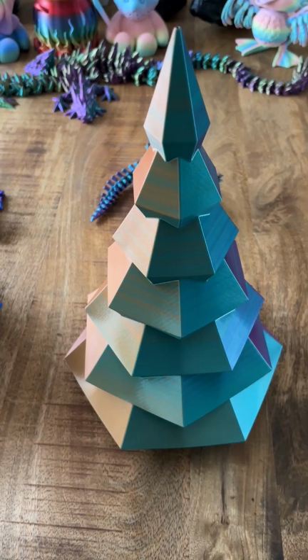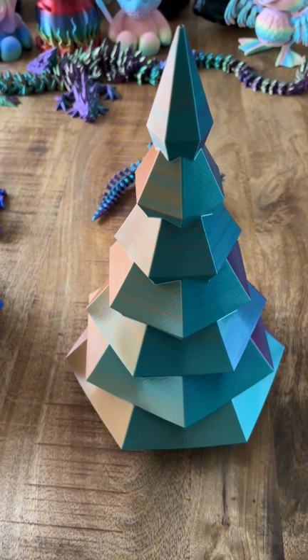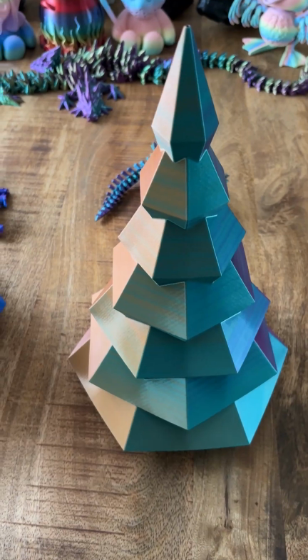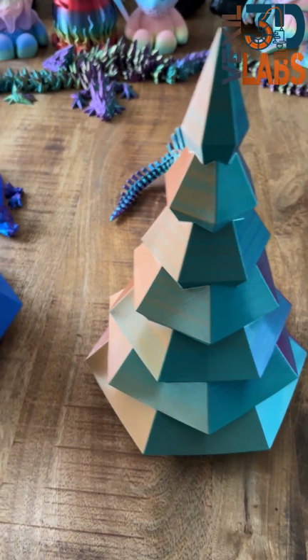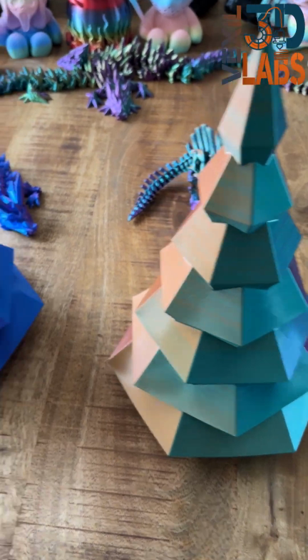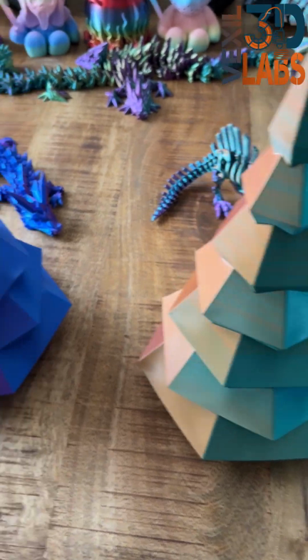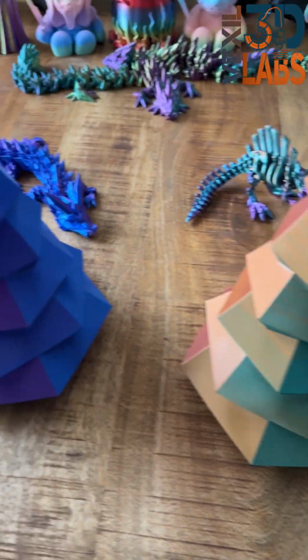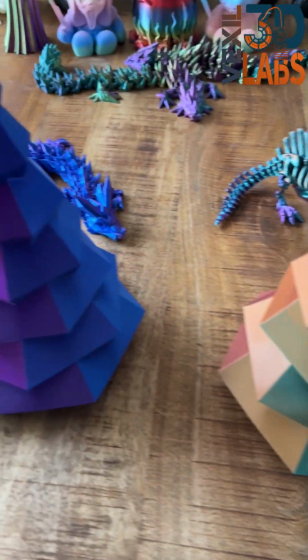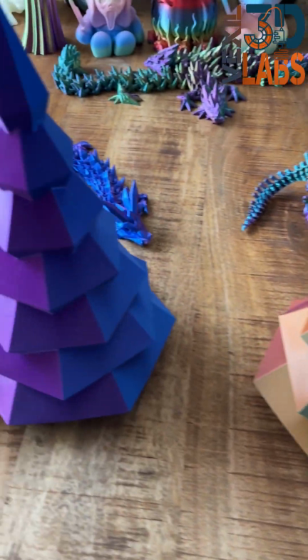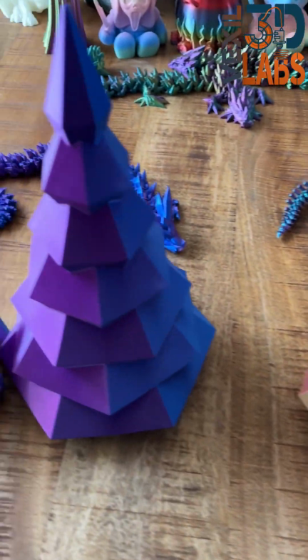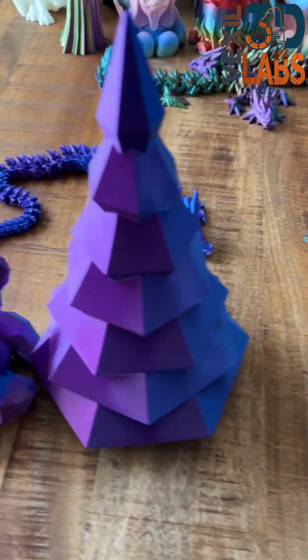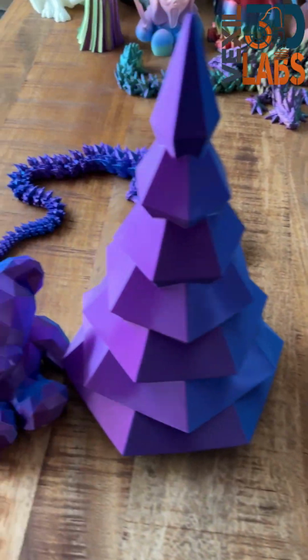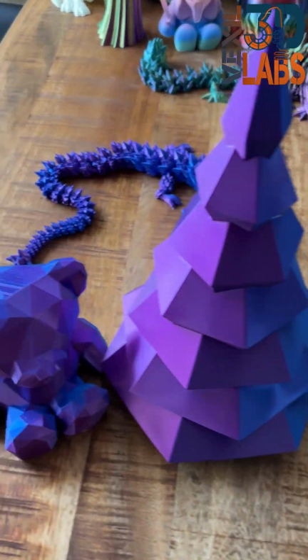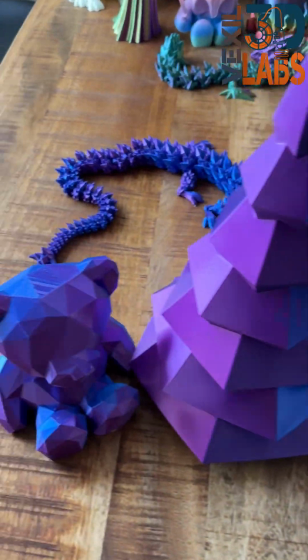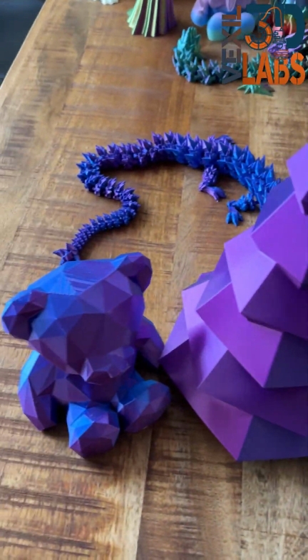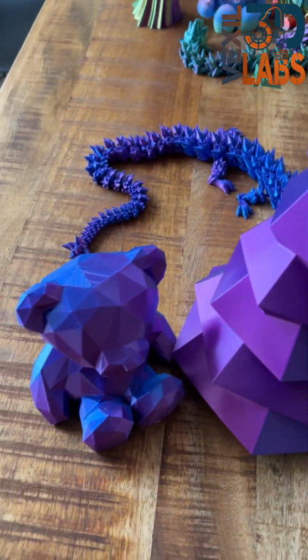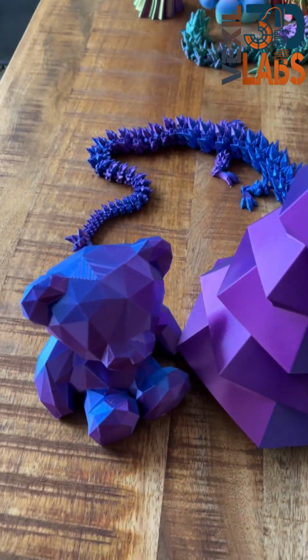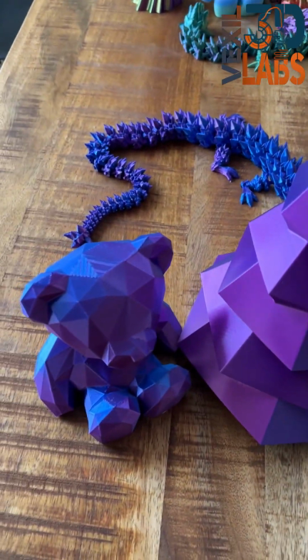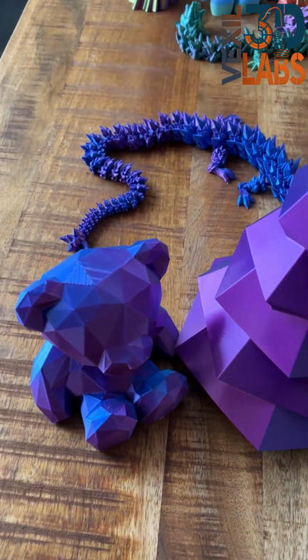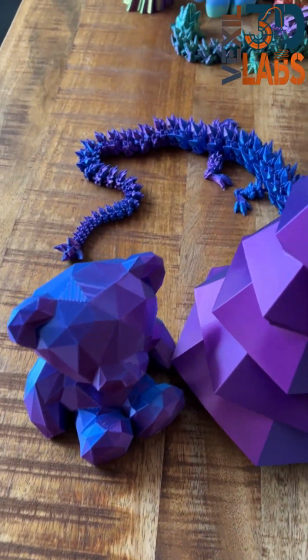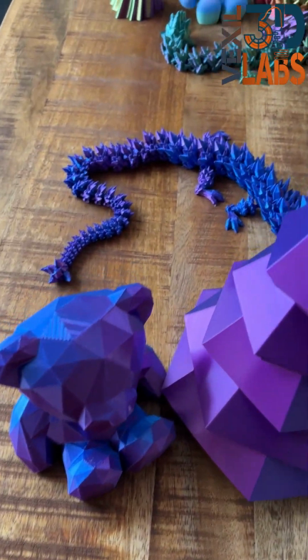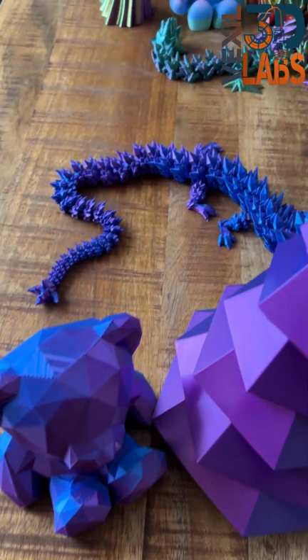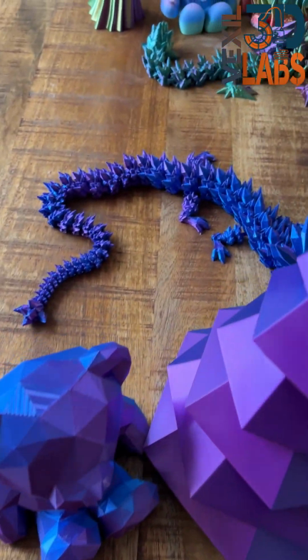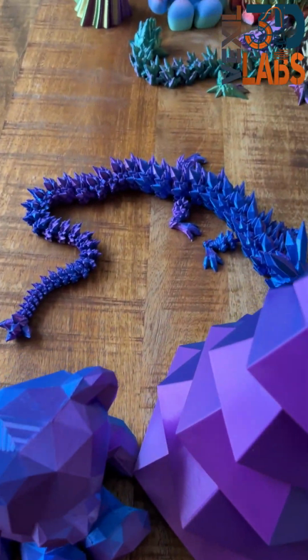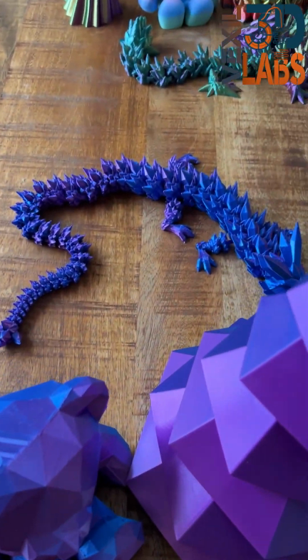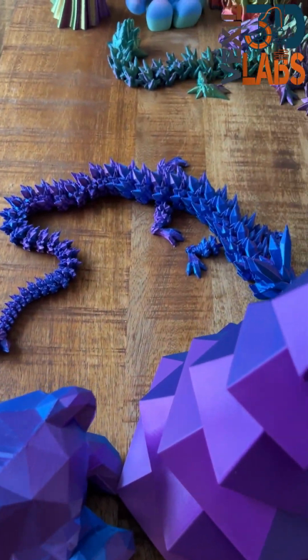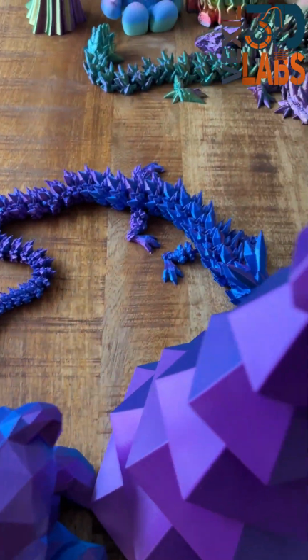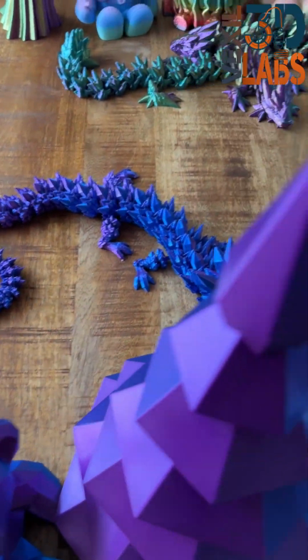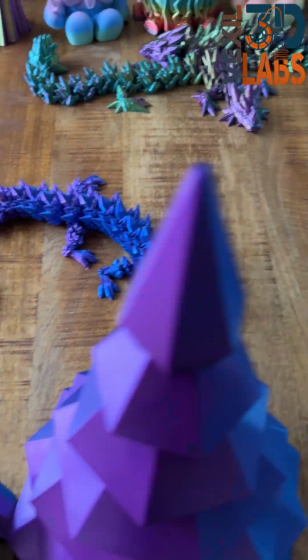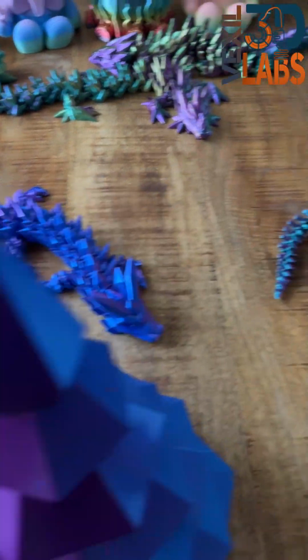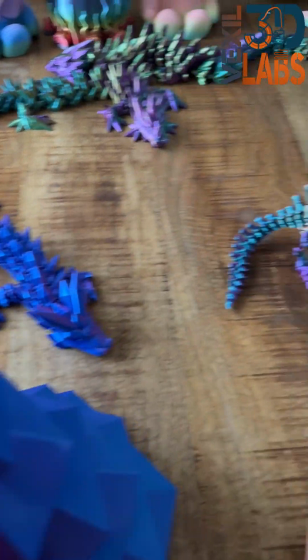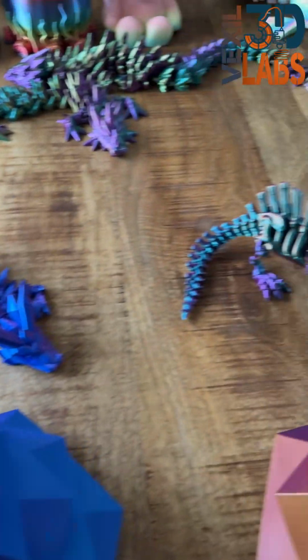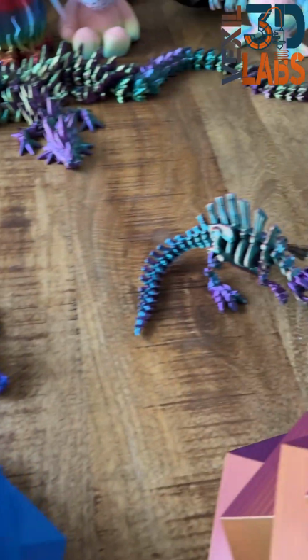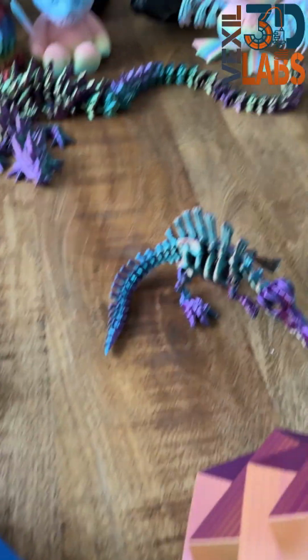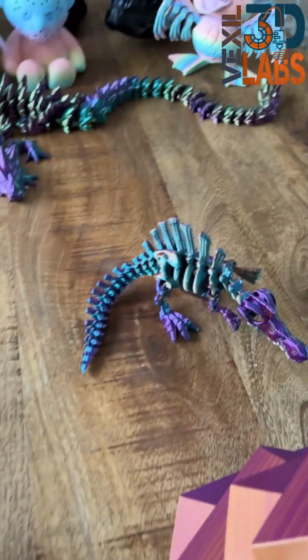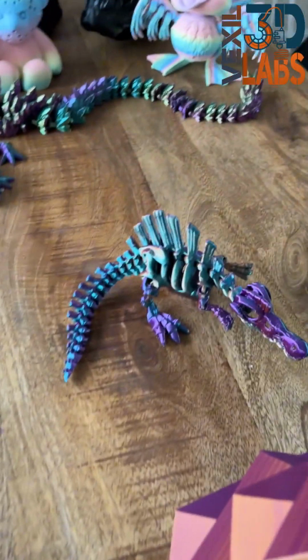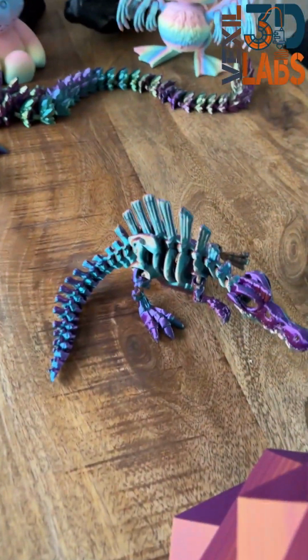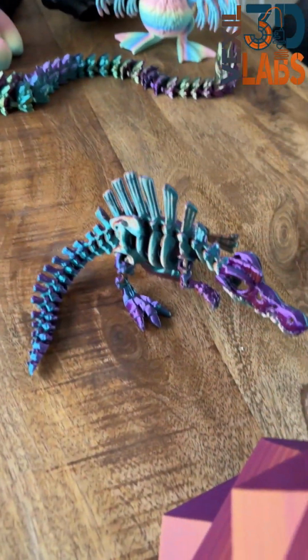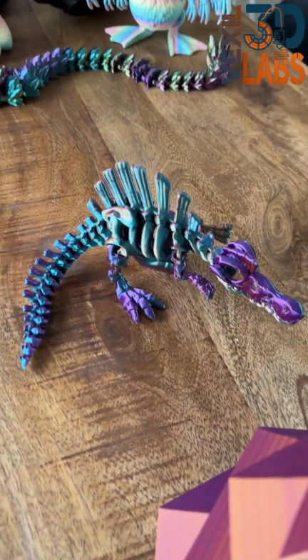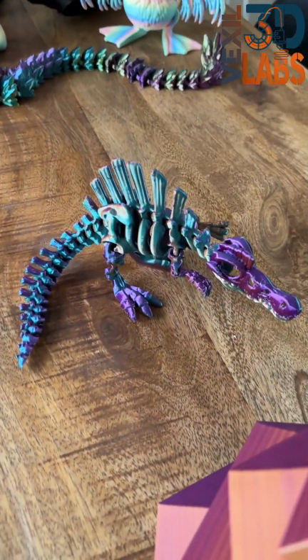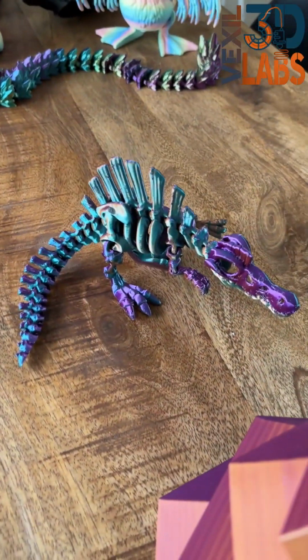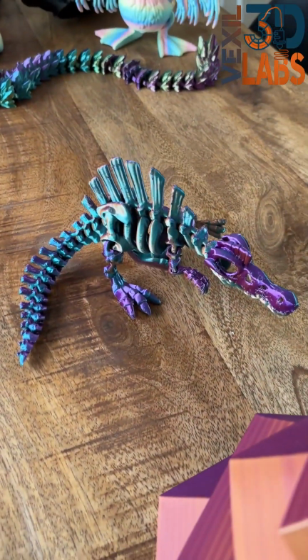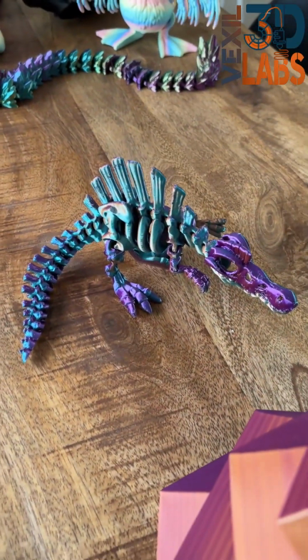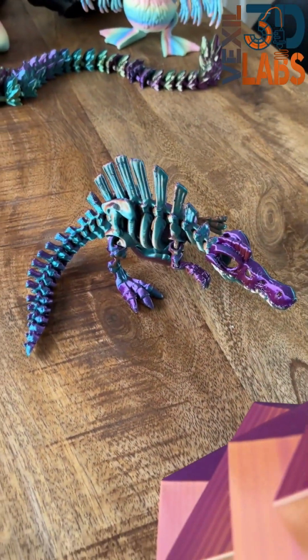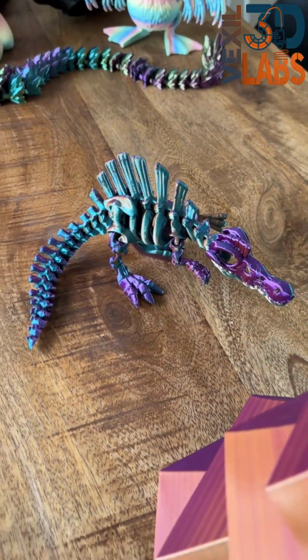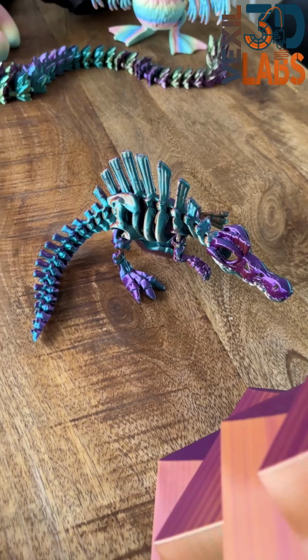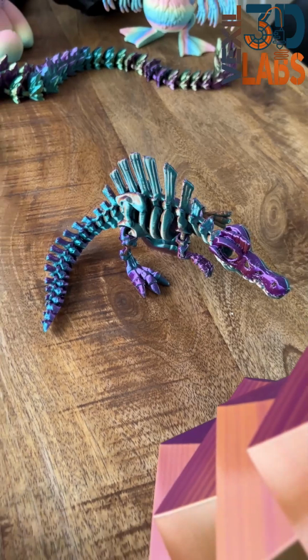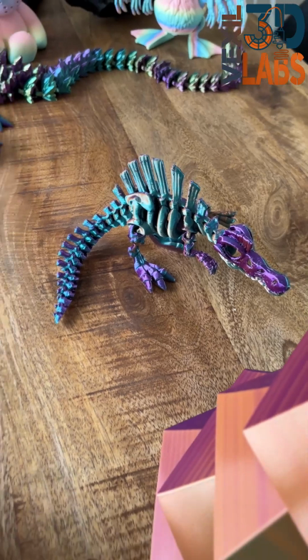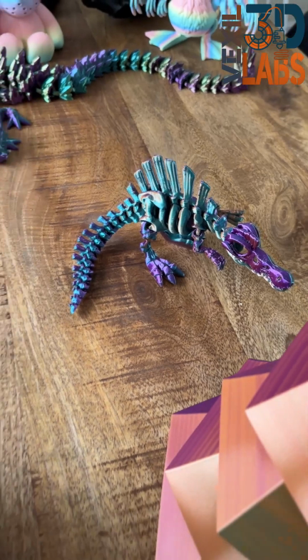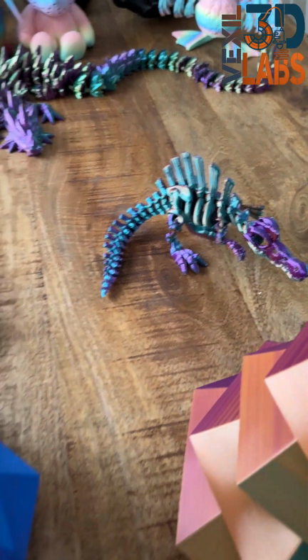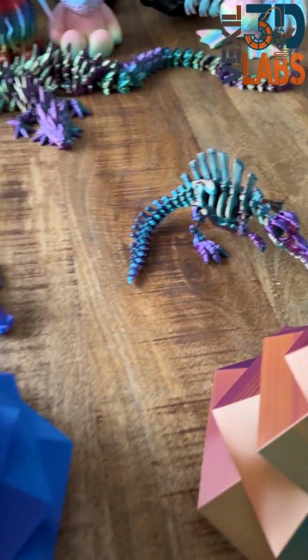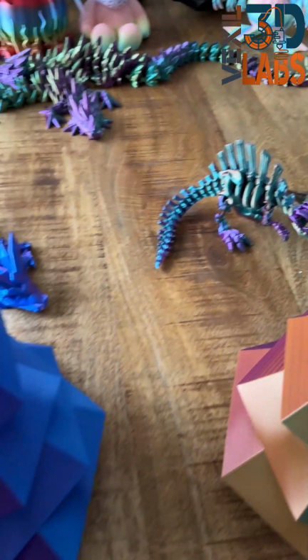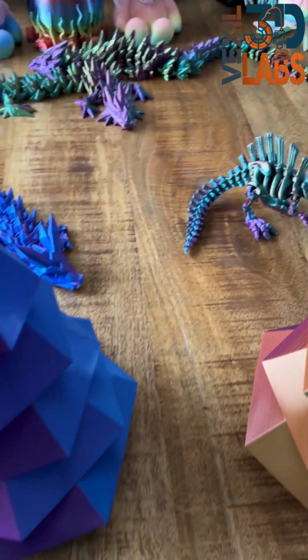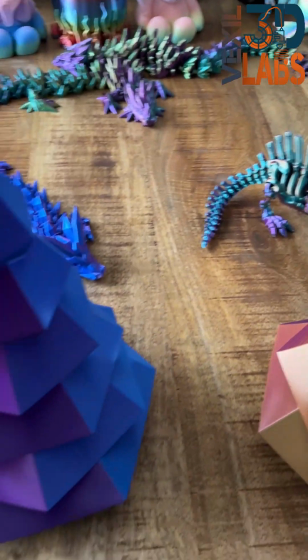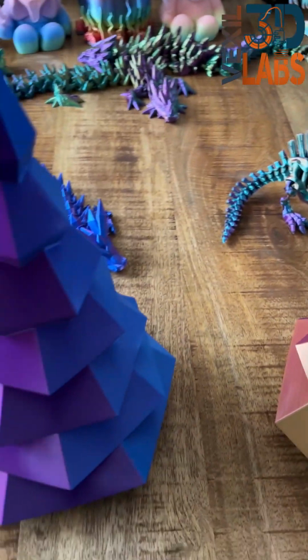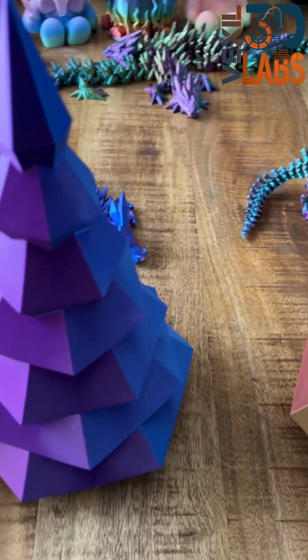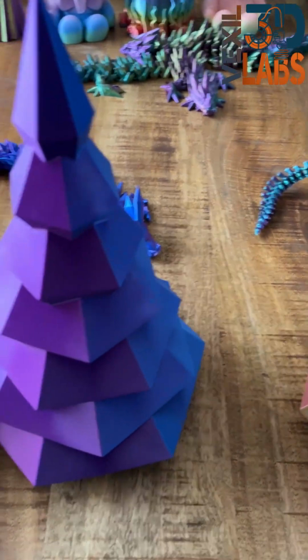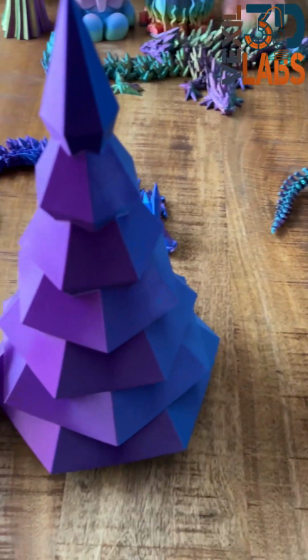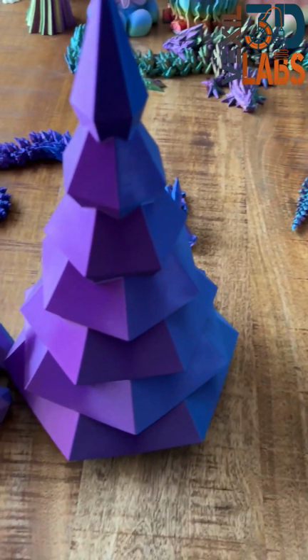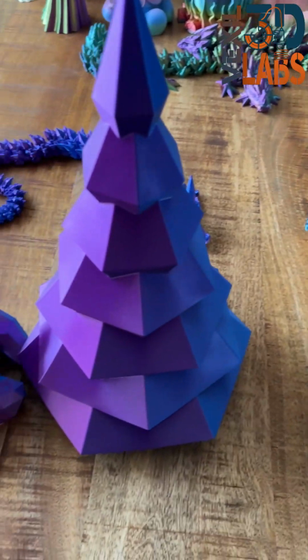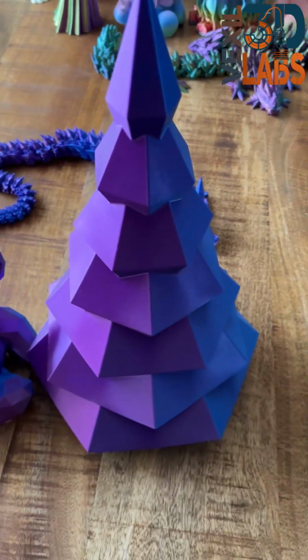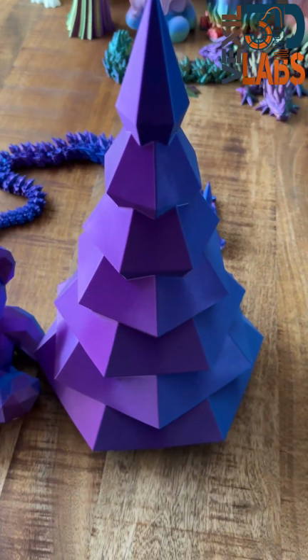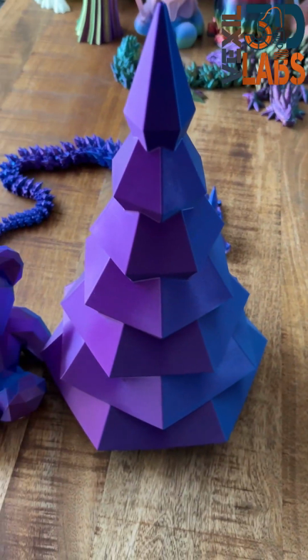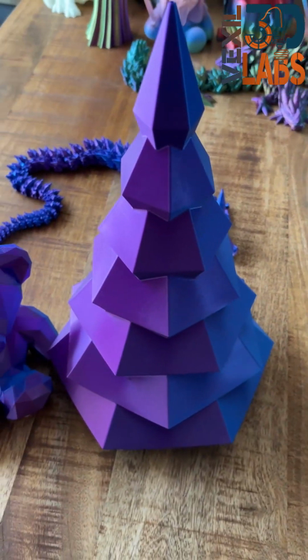Christmas trees, teddy bears, dragons, dinosaurs. Yes, the possibilities are endless.